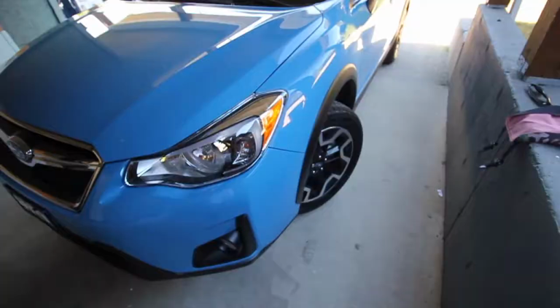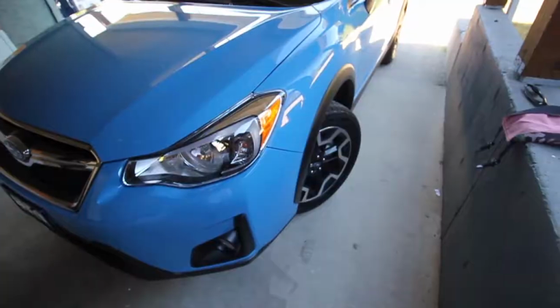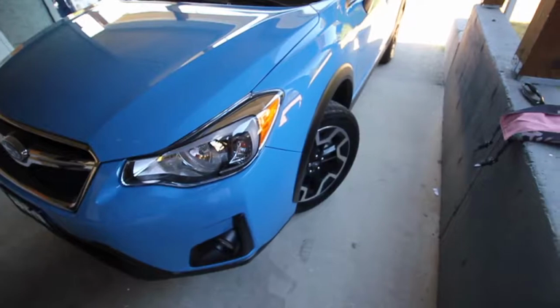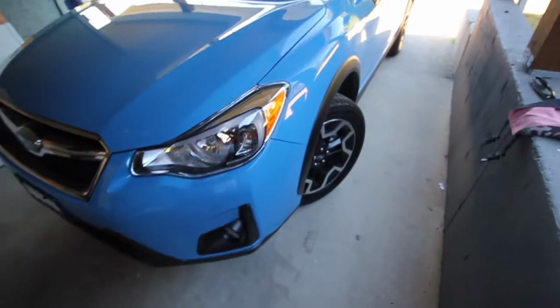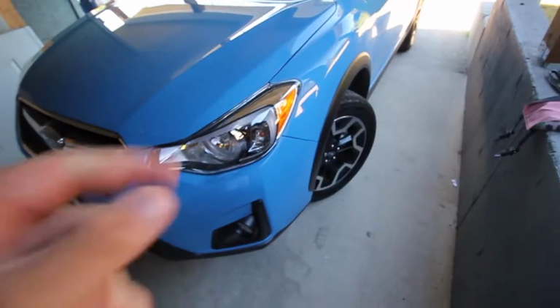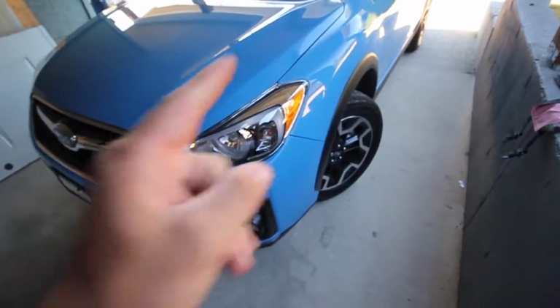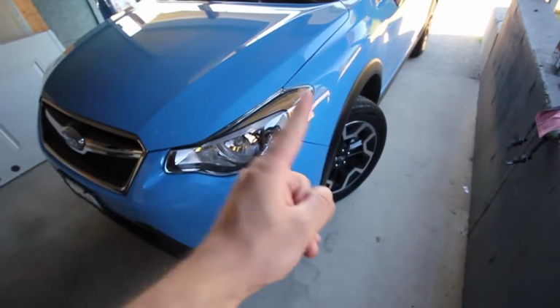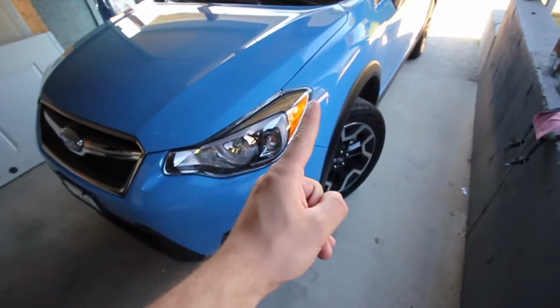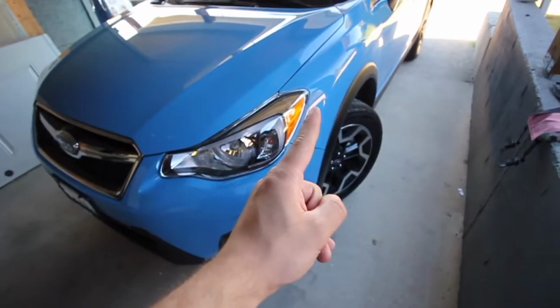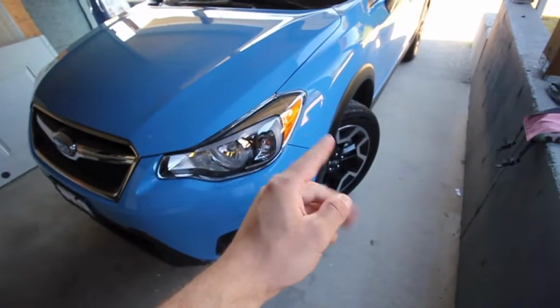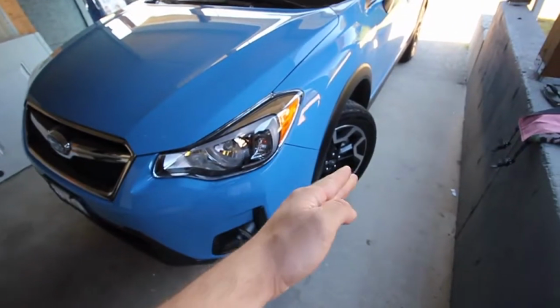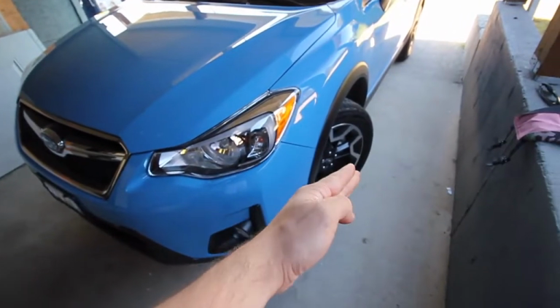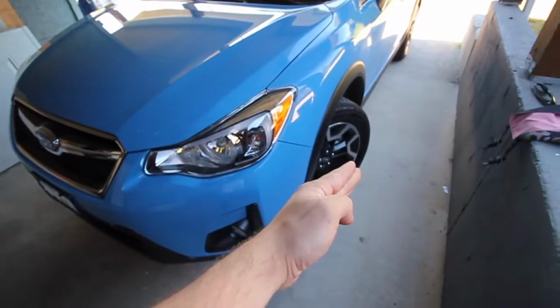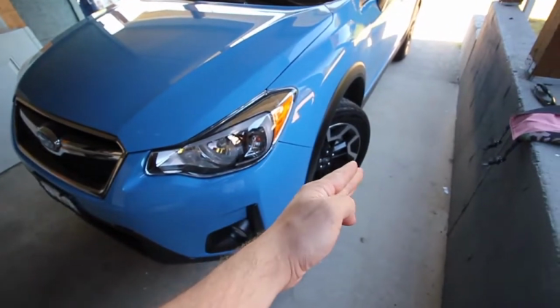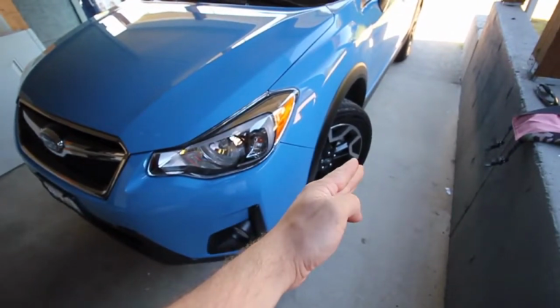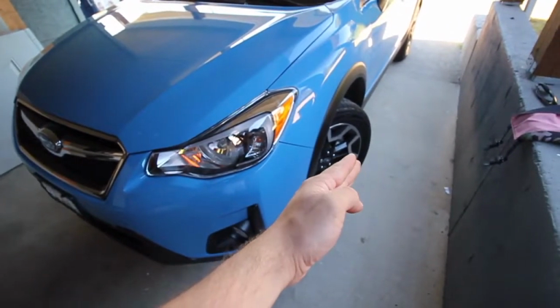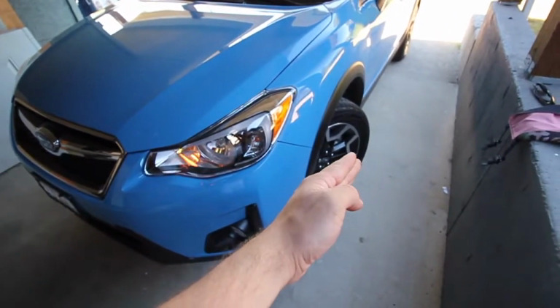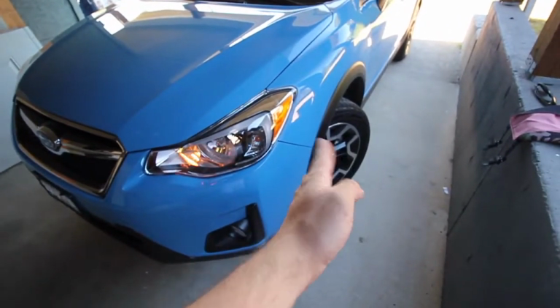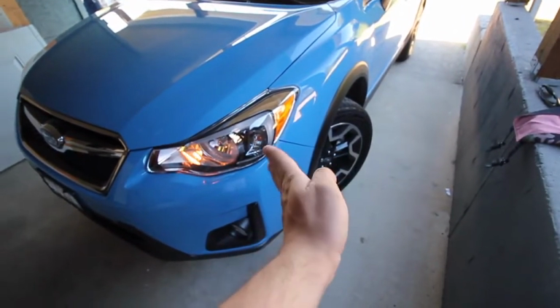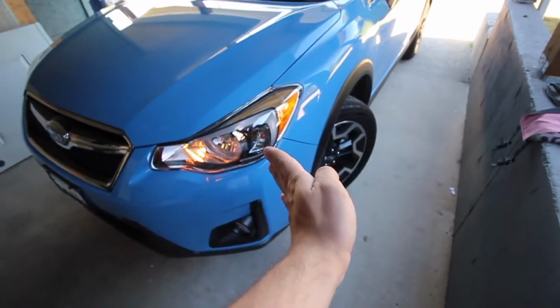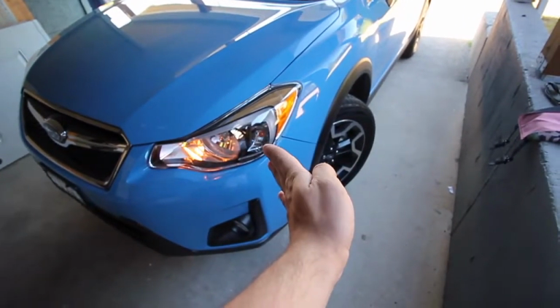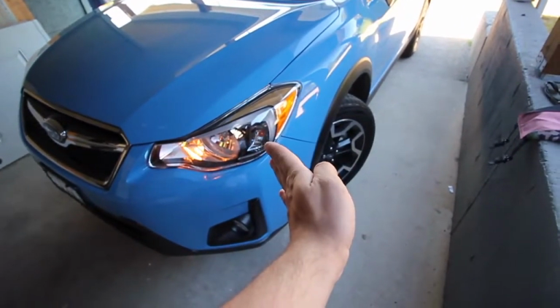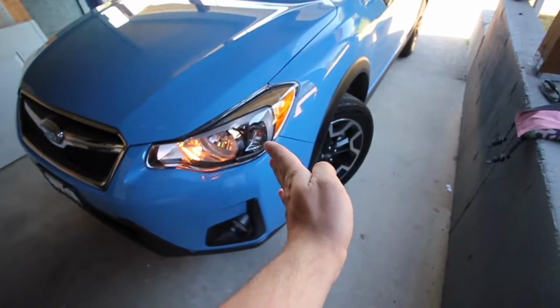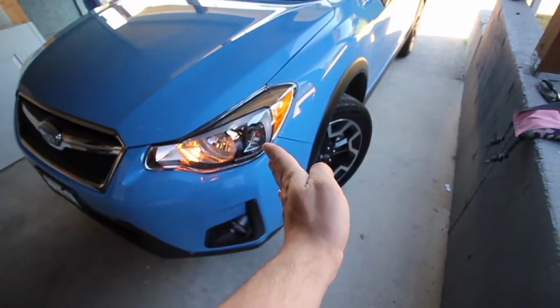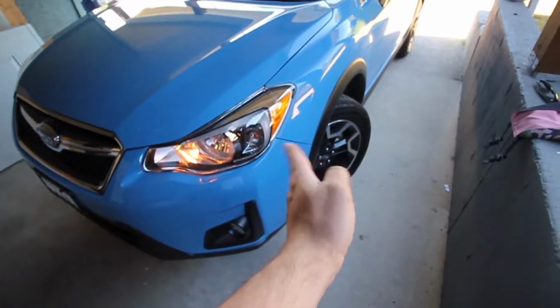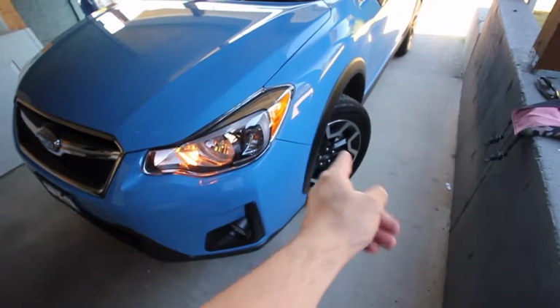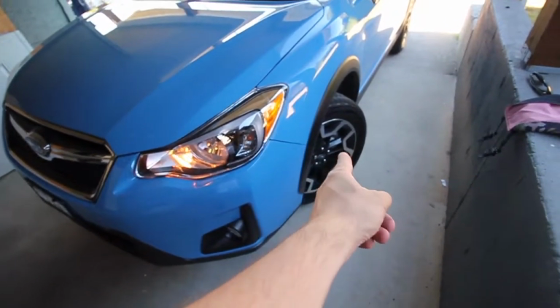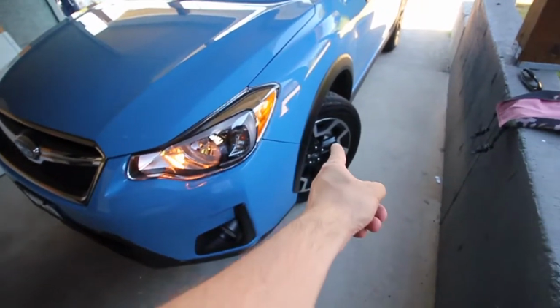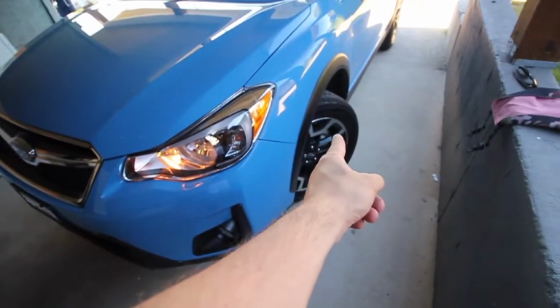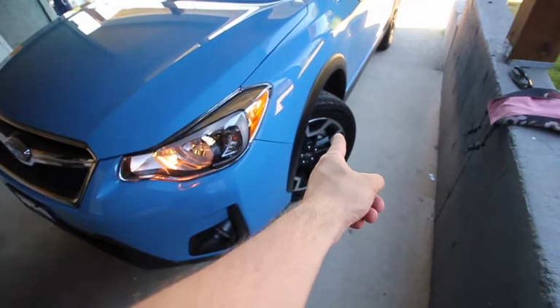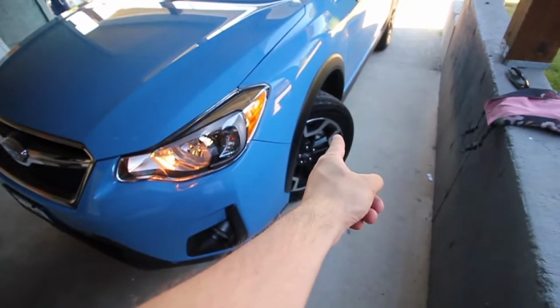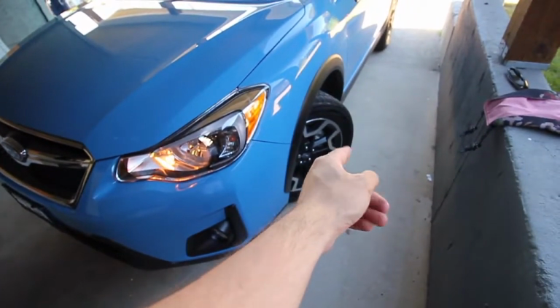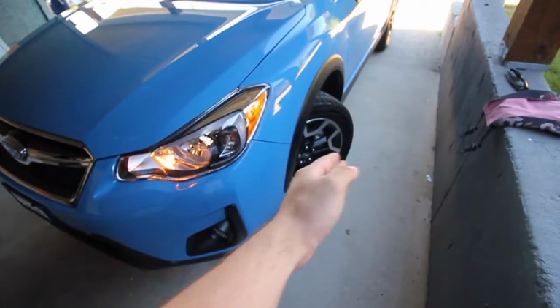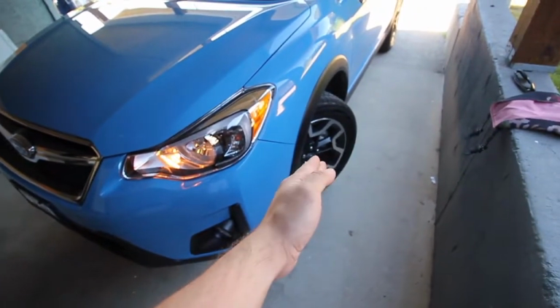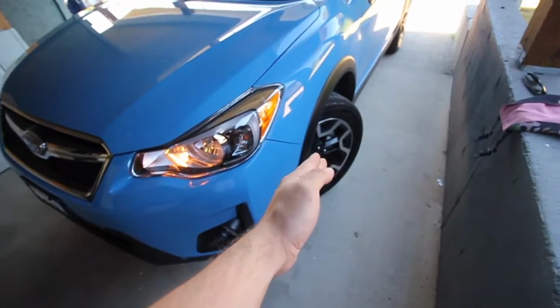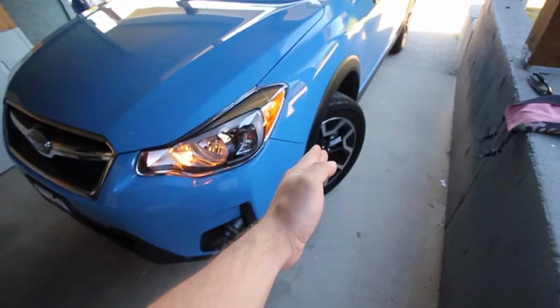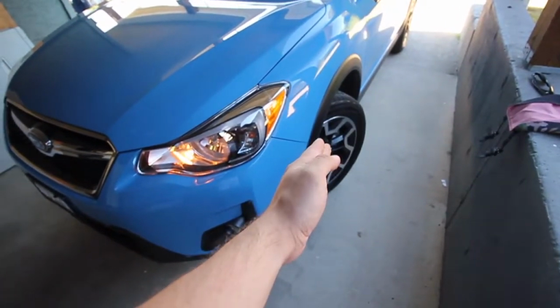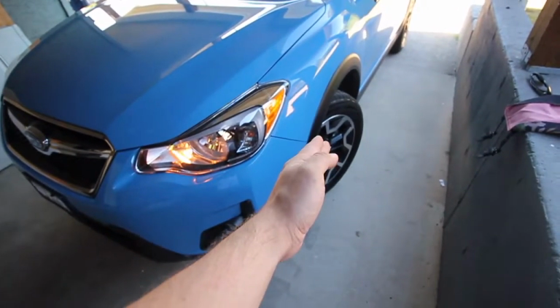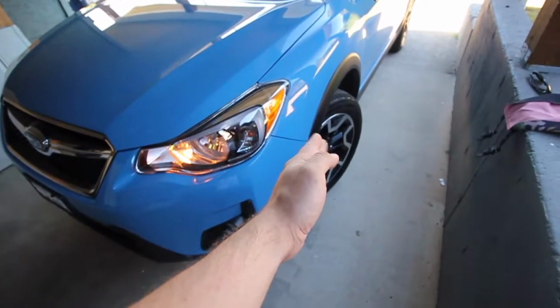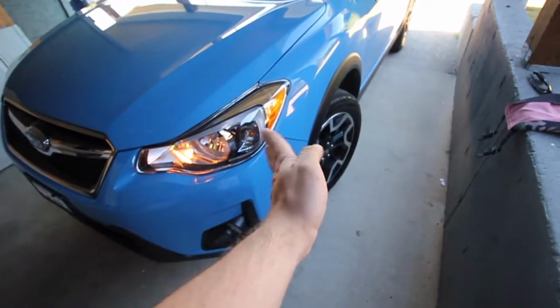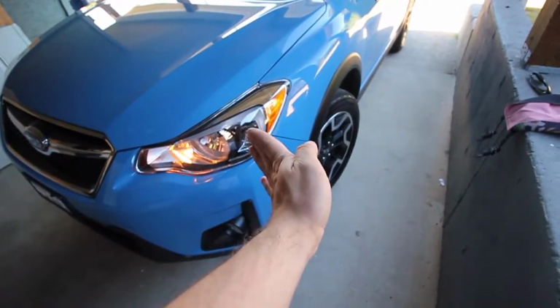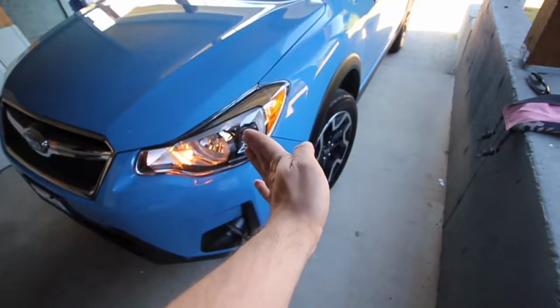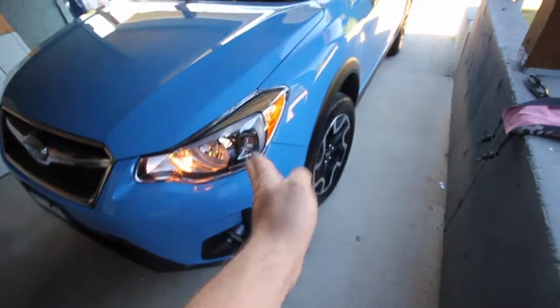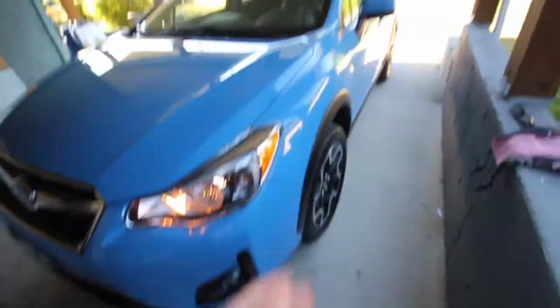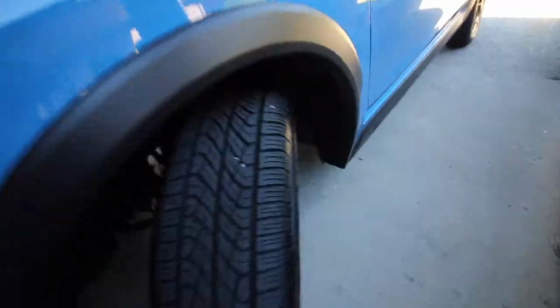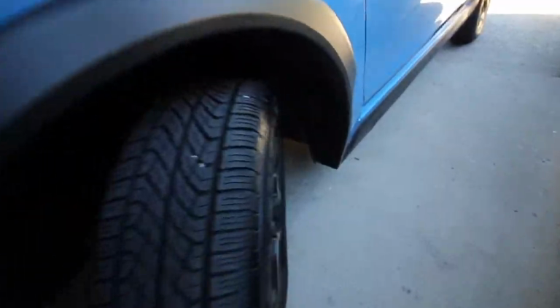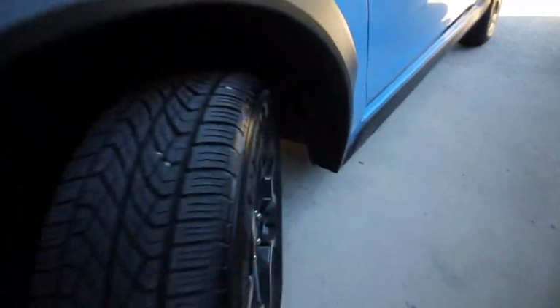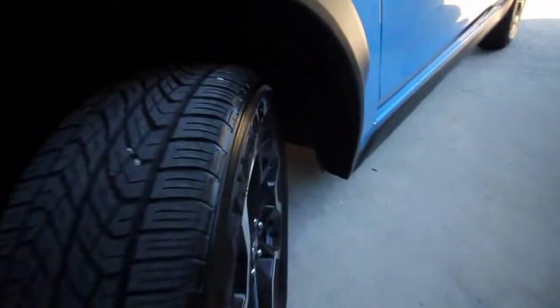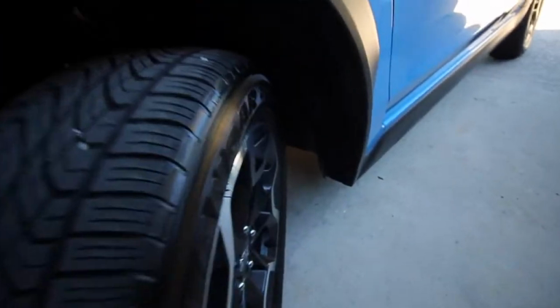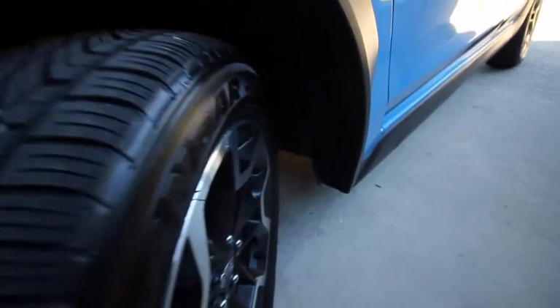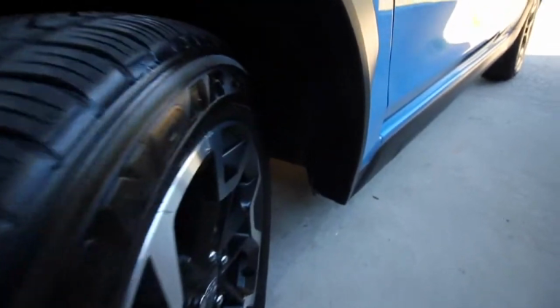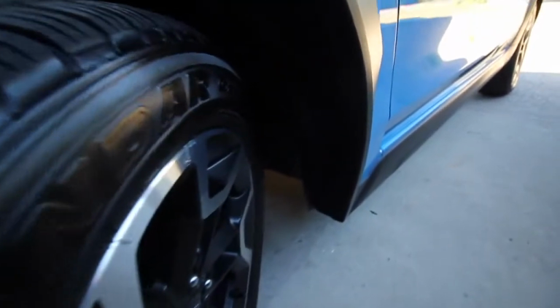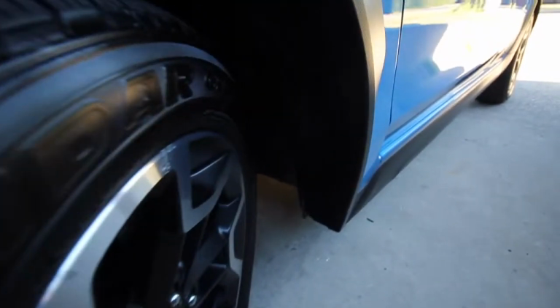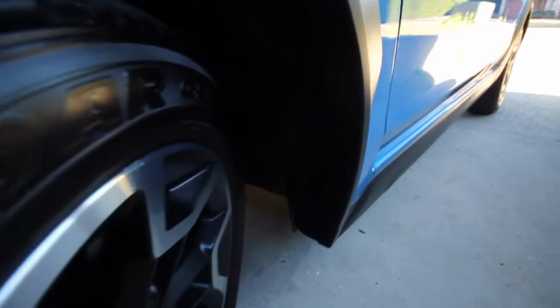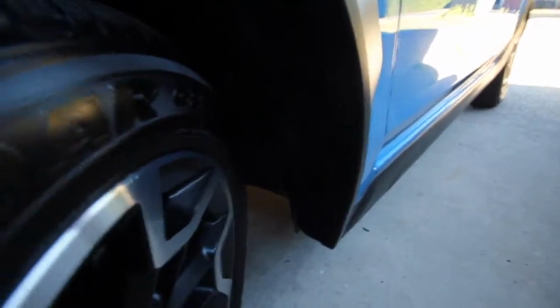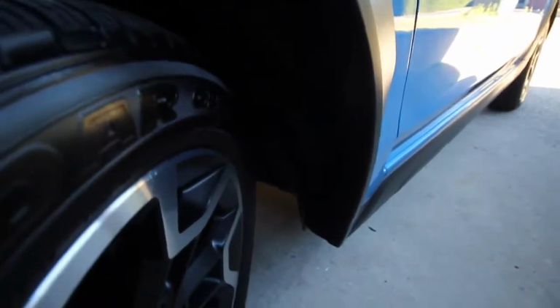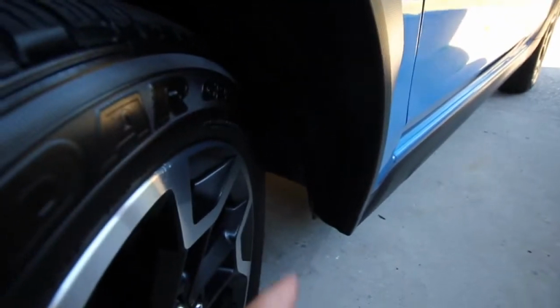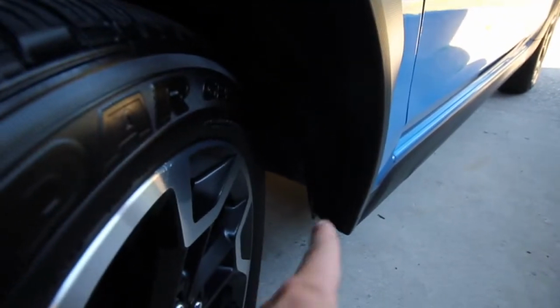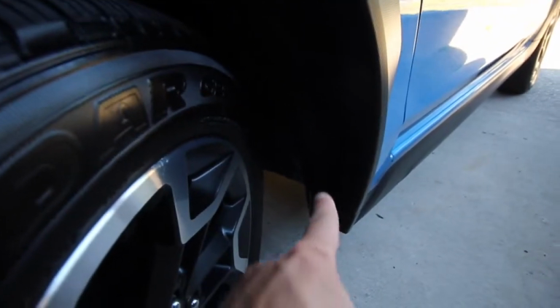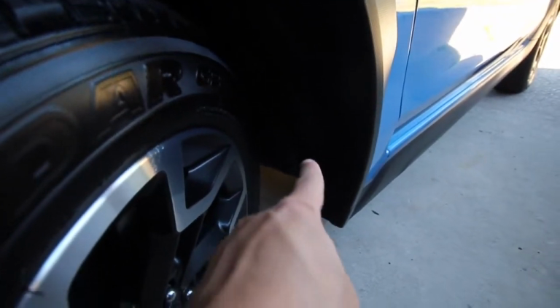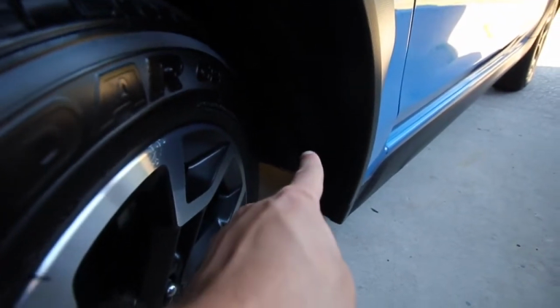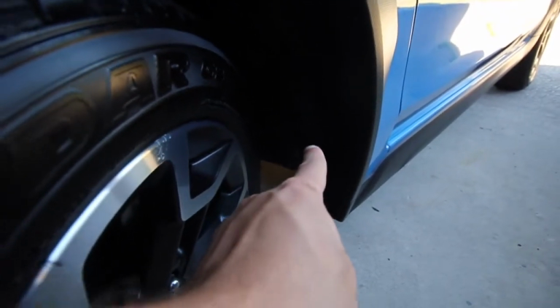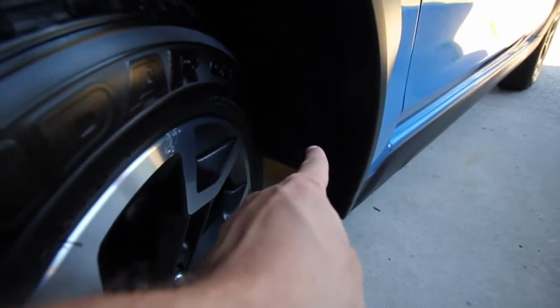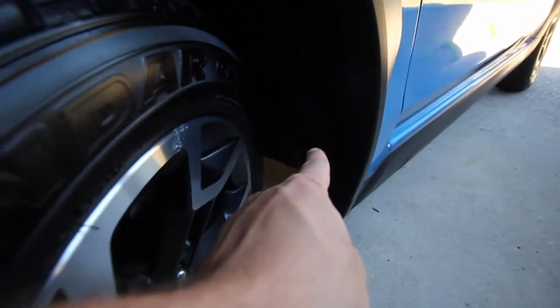Alright, so step number one — you want to turn your wheels to the inside. So we're installing on this side, so you want to turn the wheel to the inside. Now we have access to the screws that are in here.